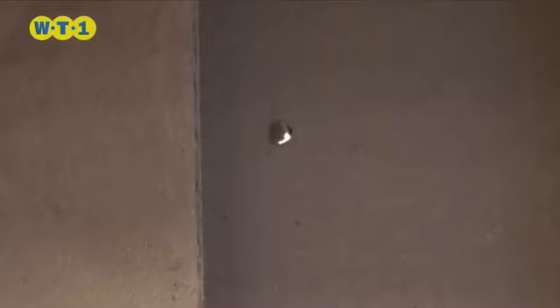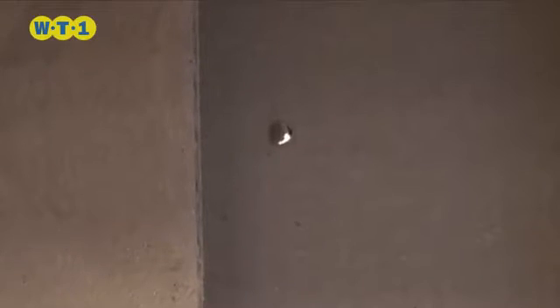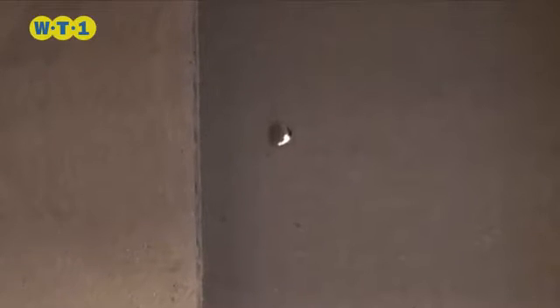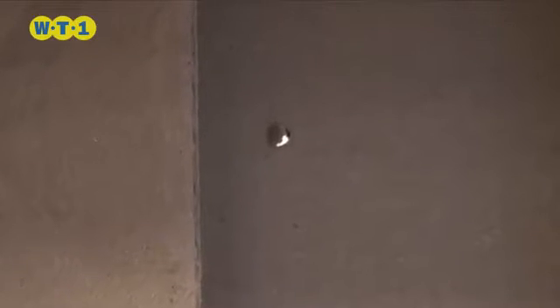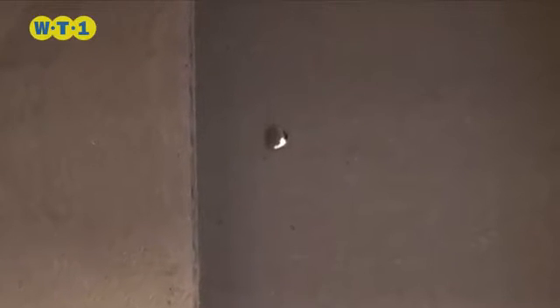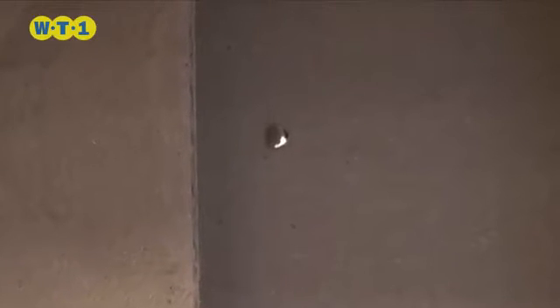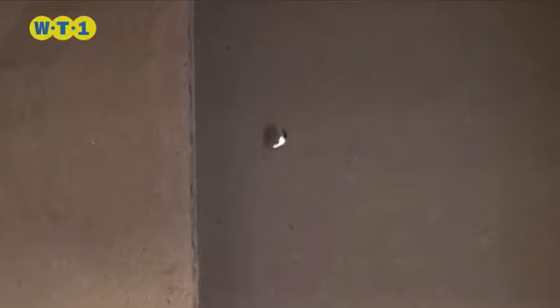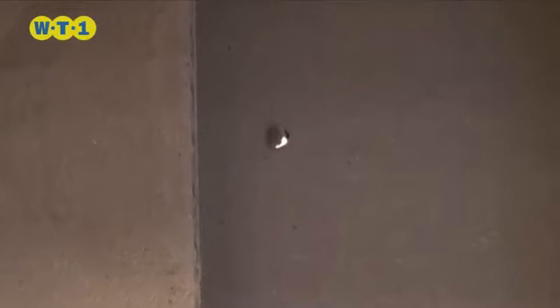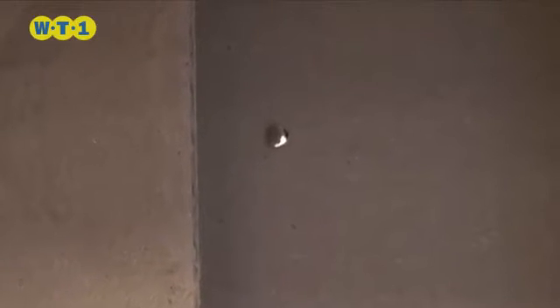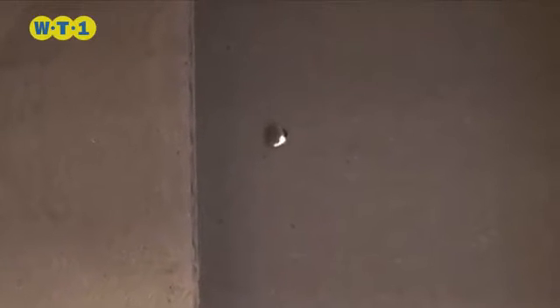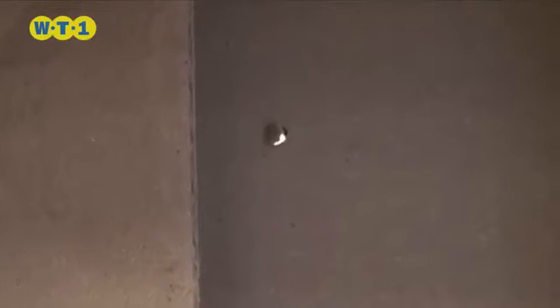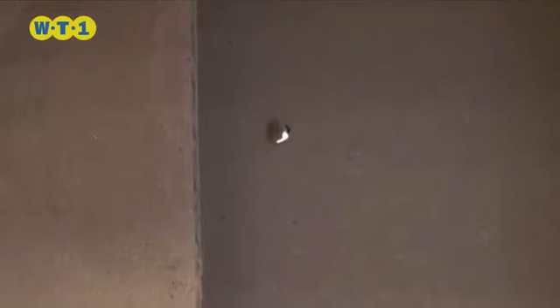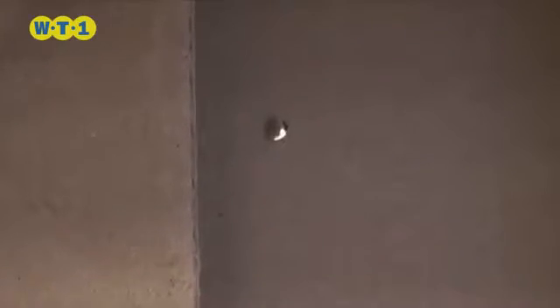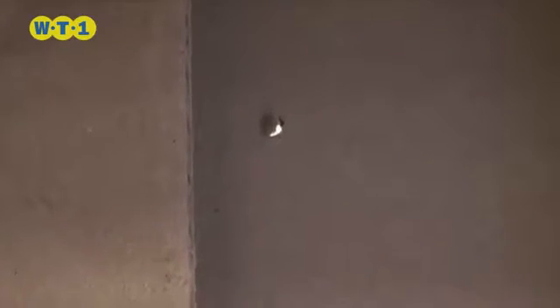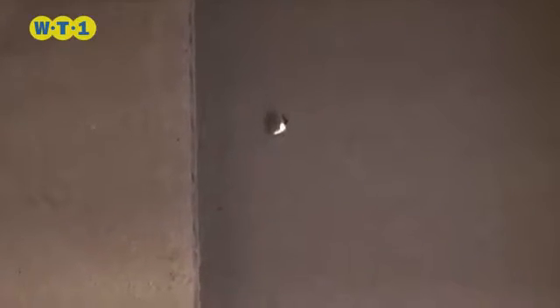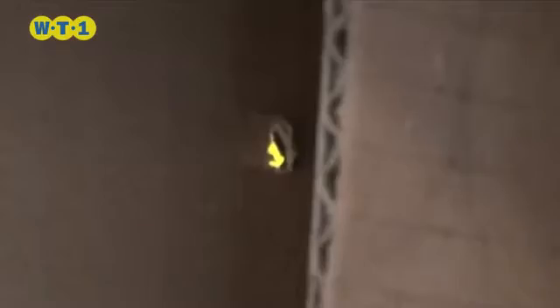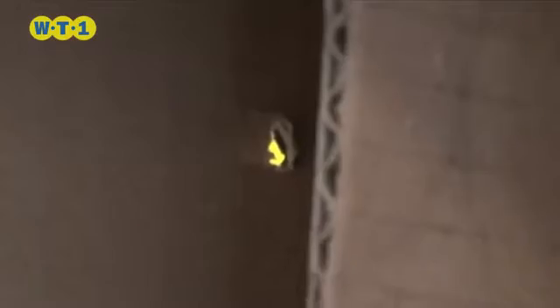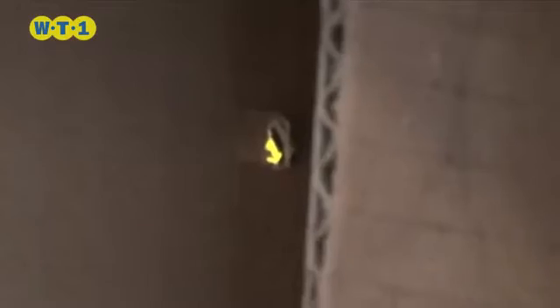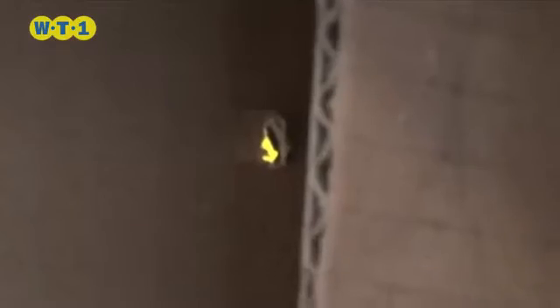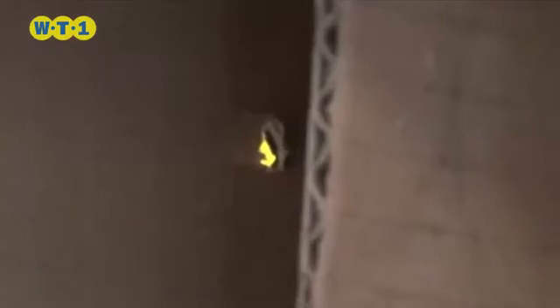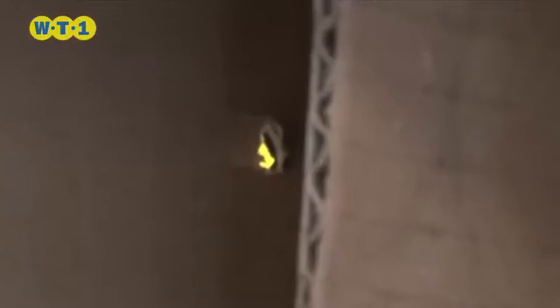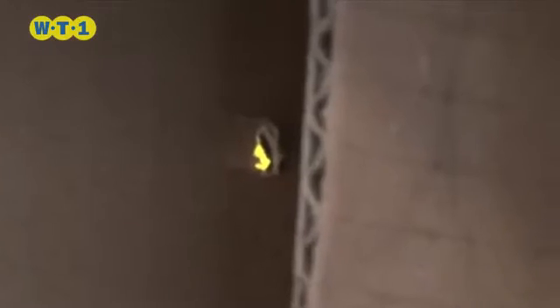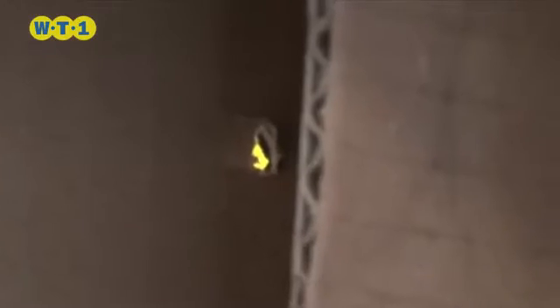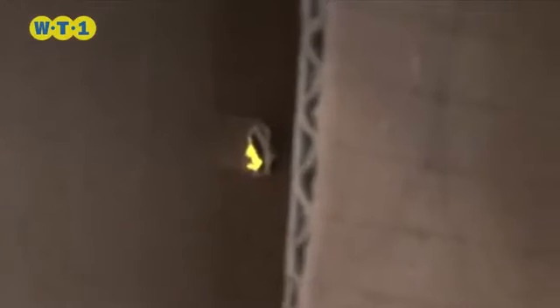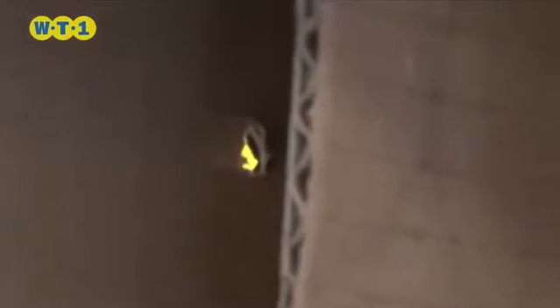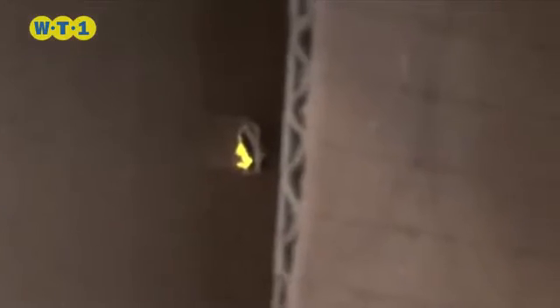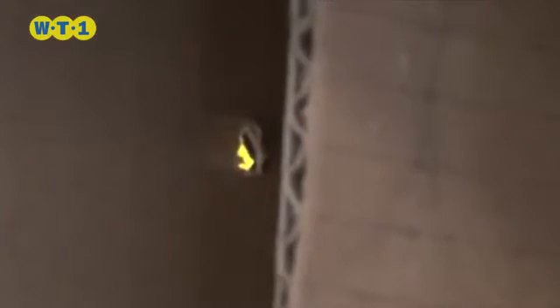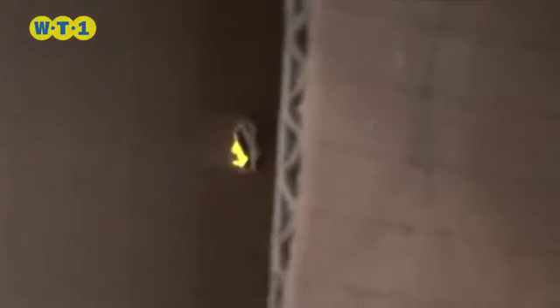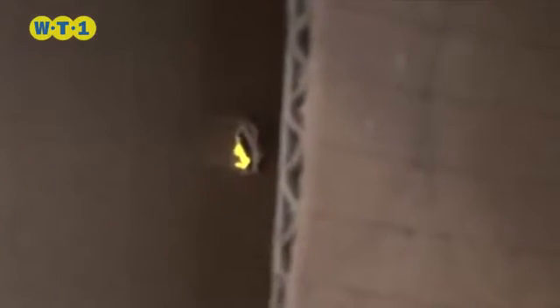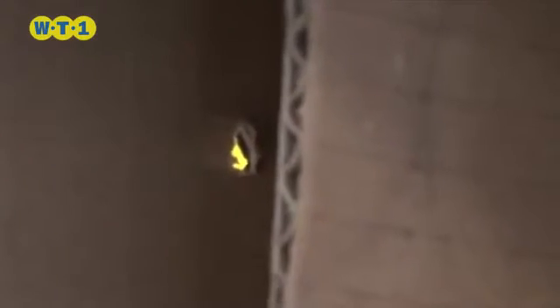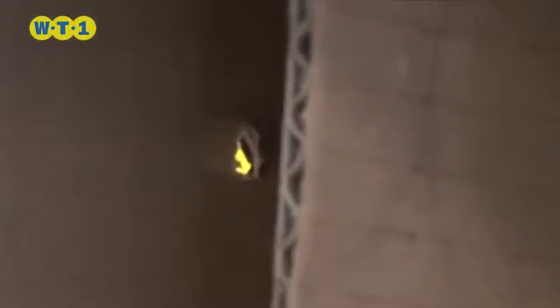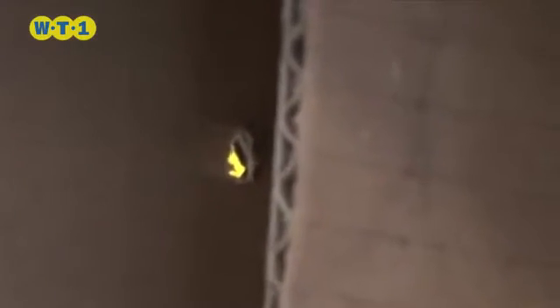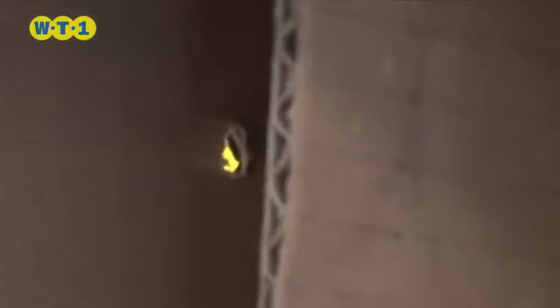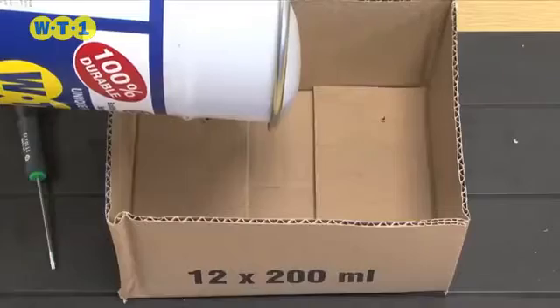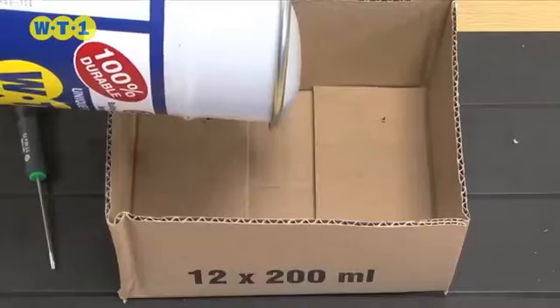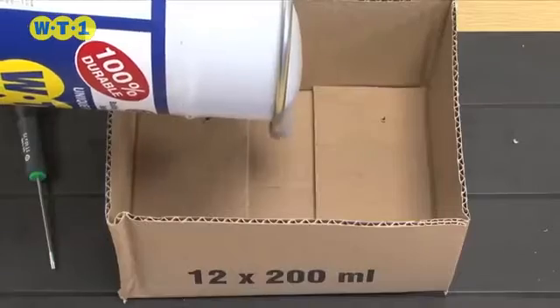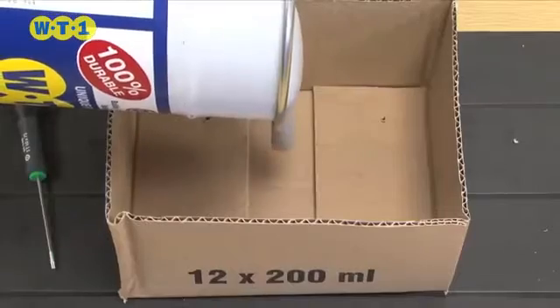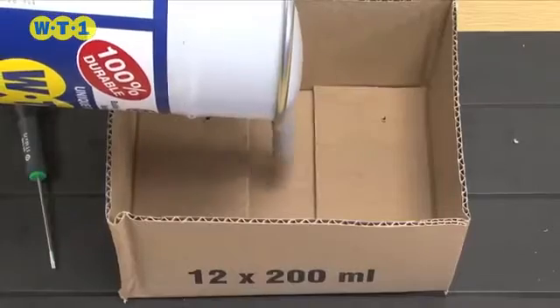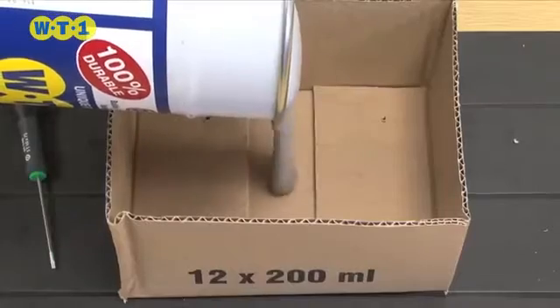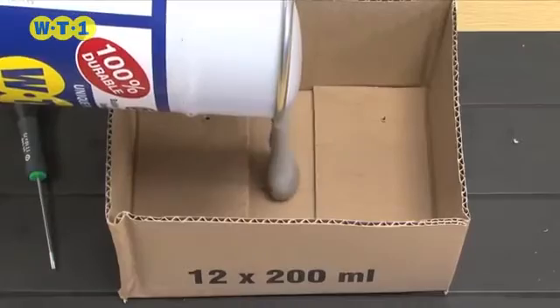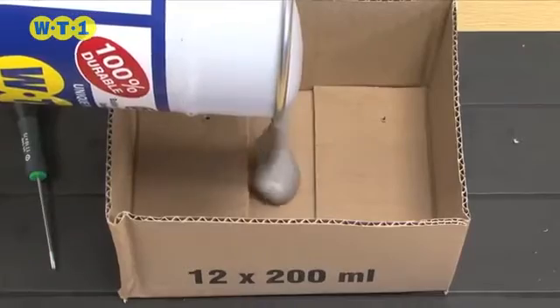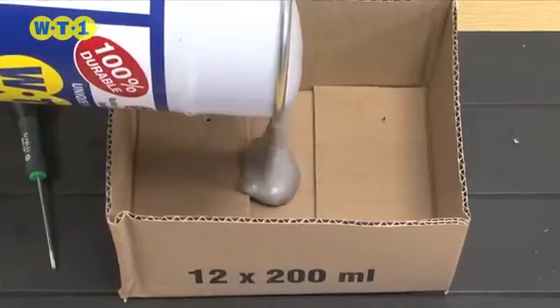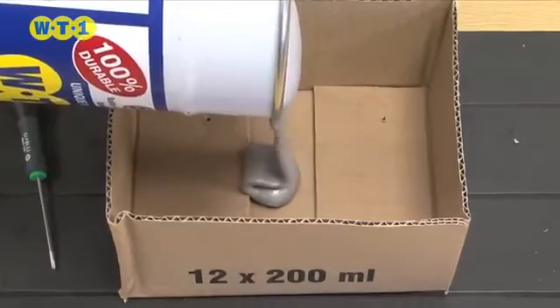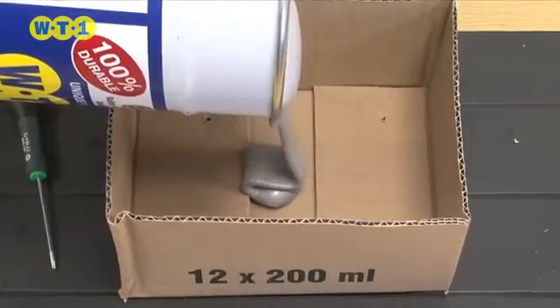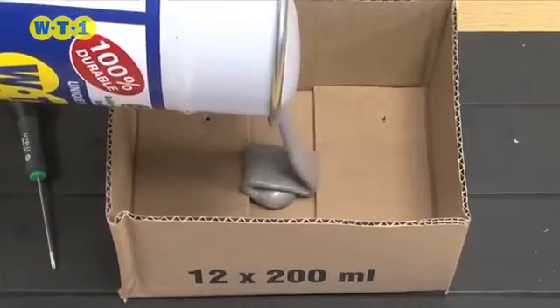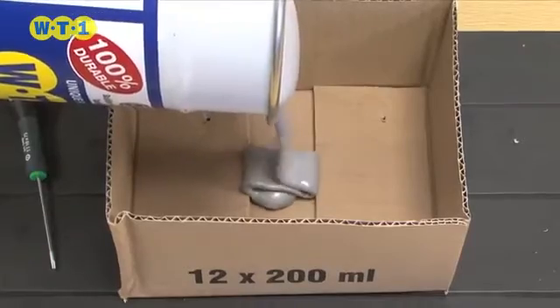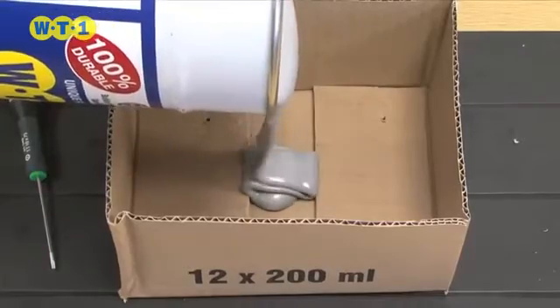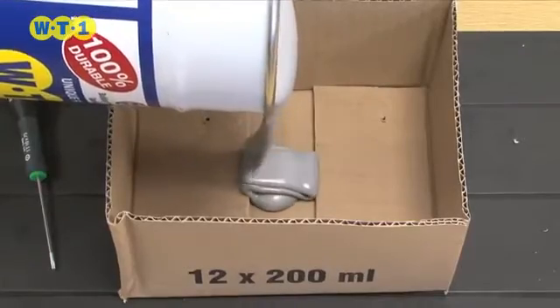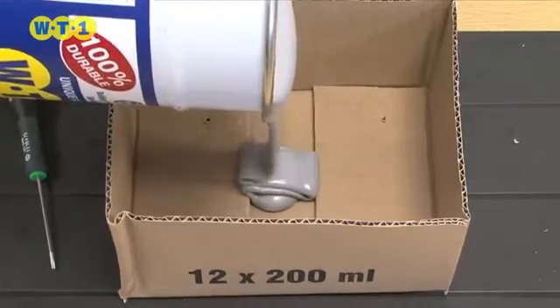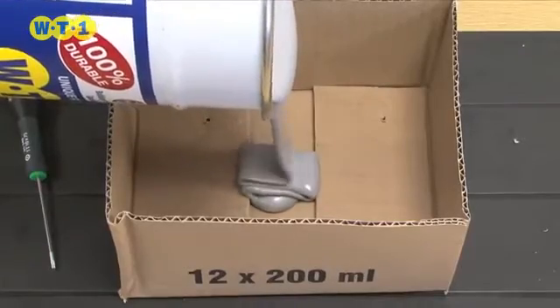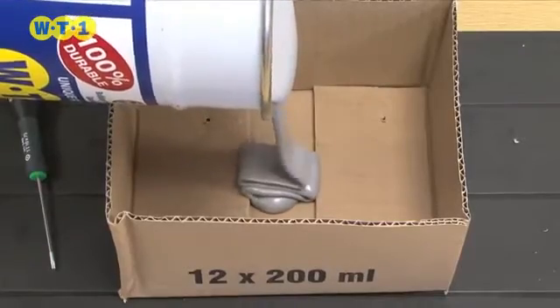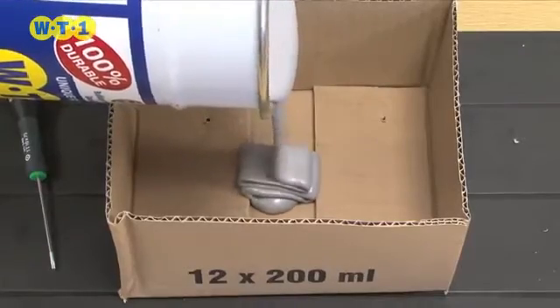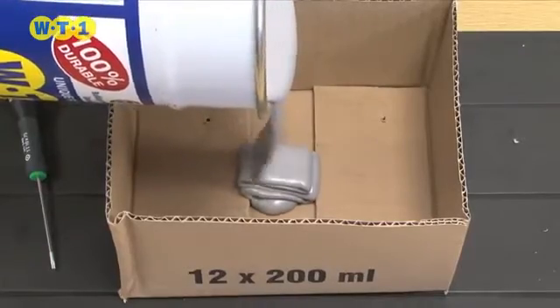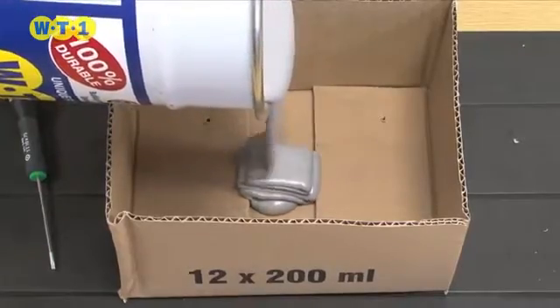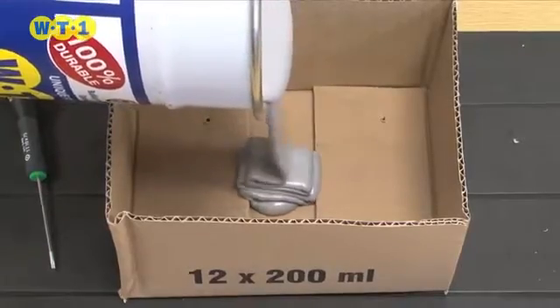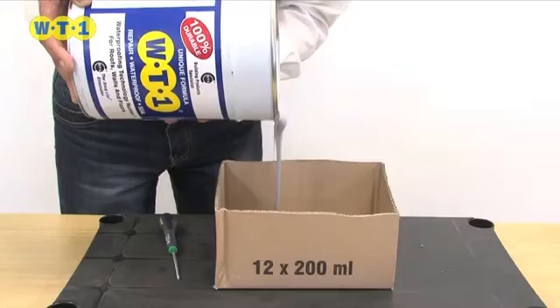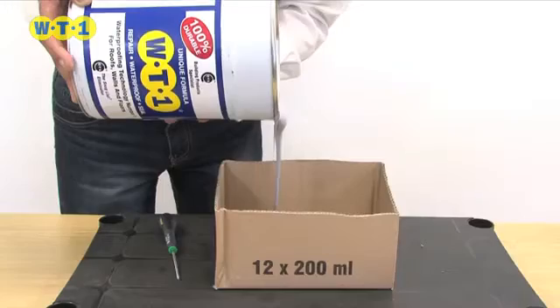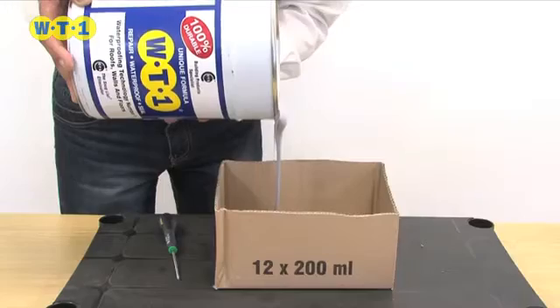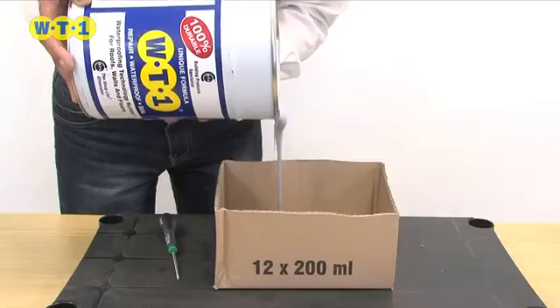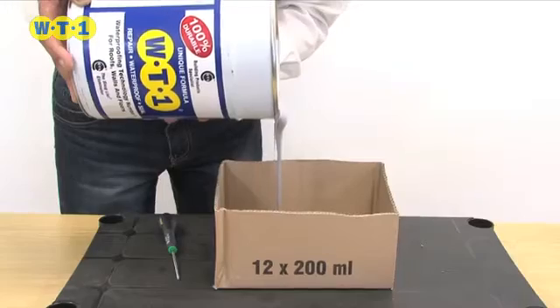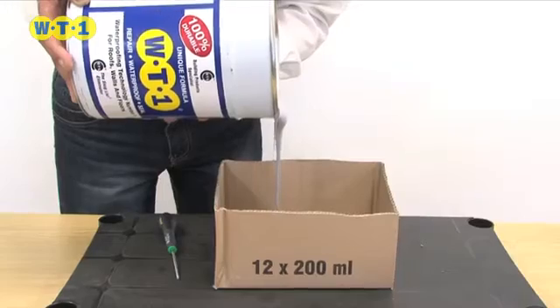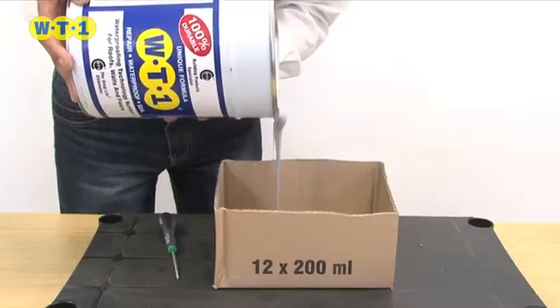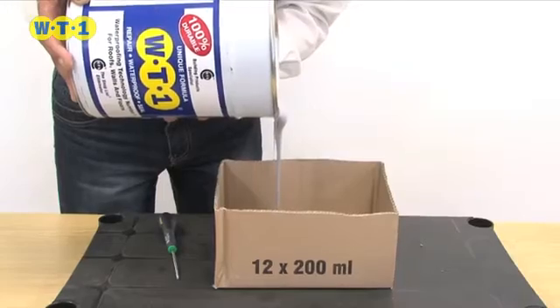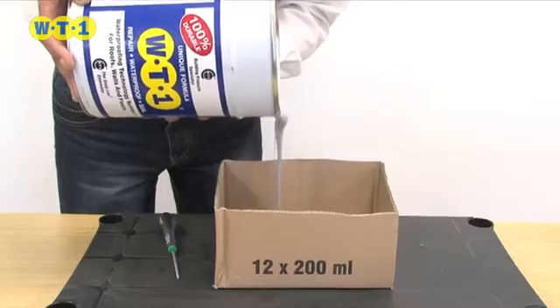WT1's sealing abilities are beyond comparison. Even in the most challenging circumstances, it's the ideal tanking product.